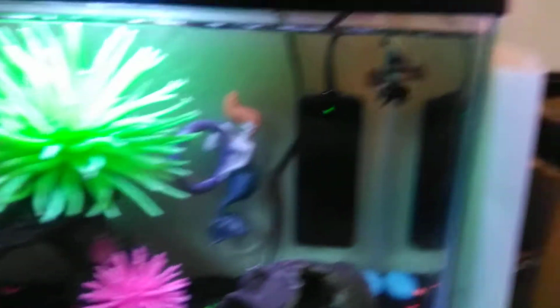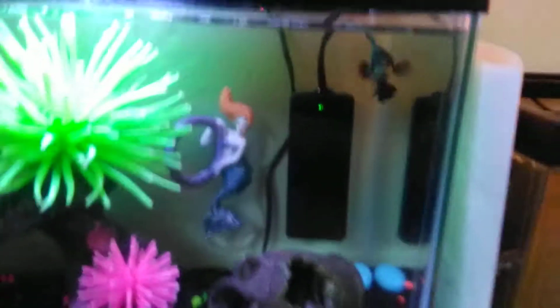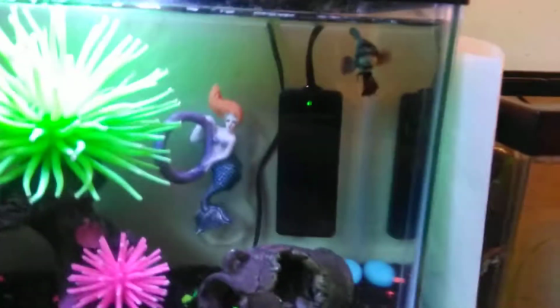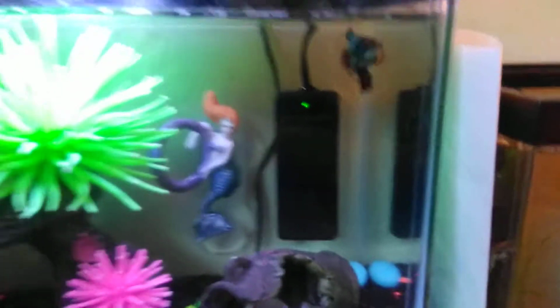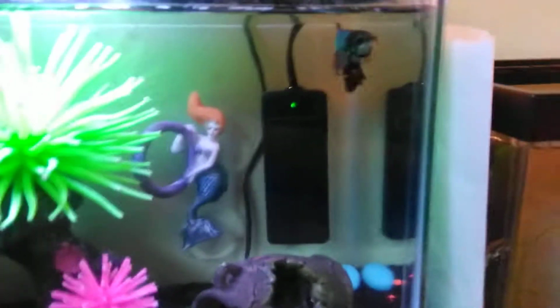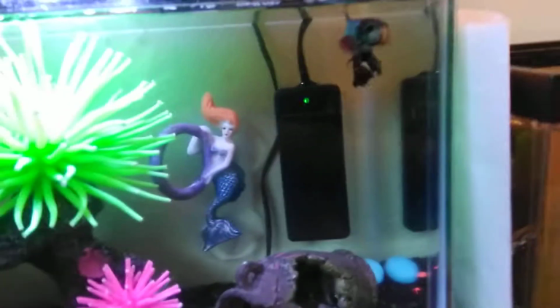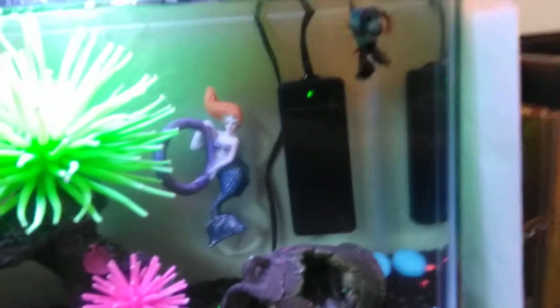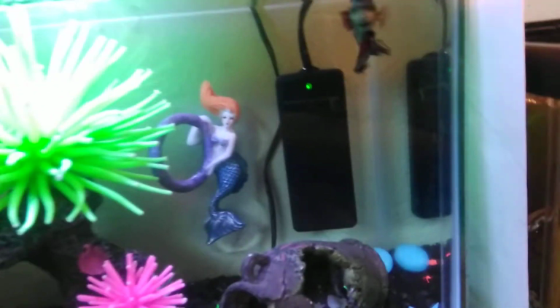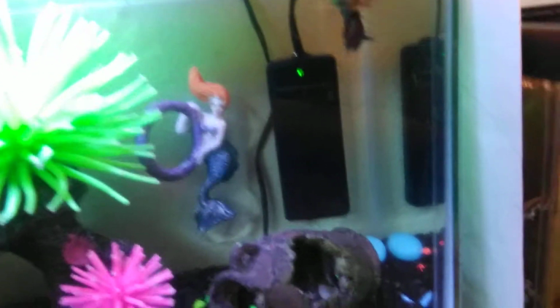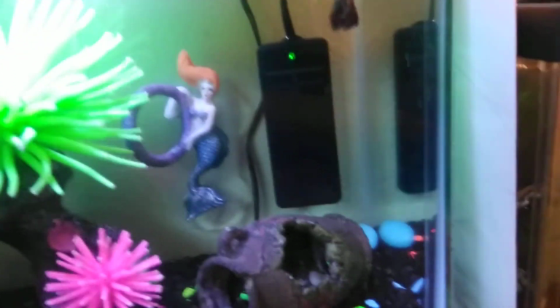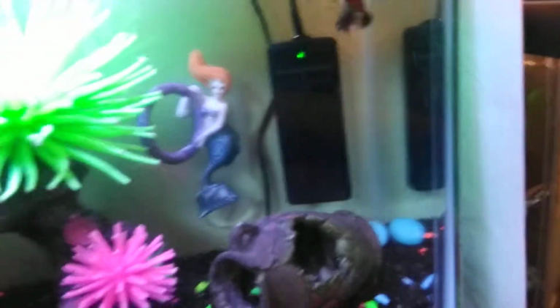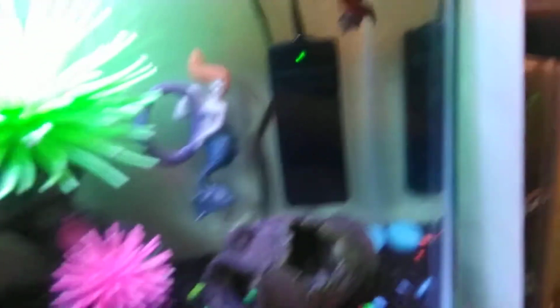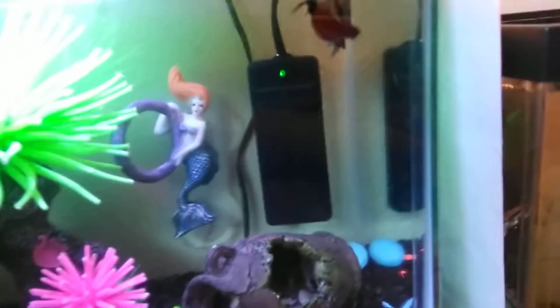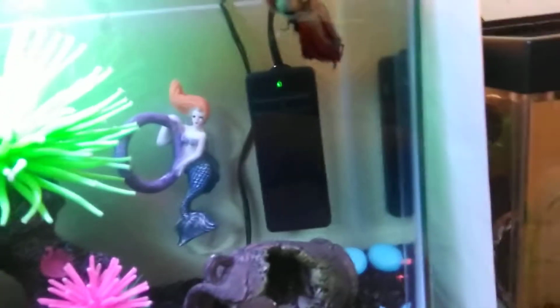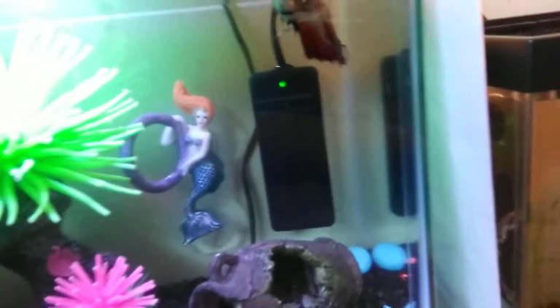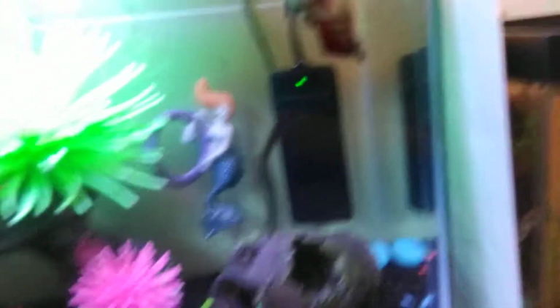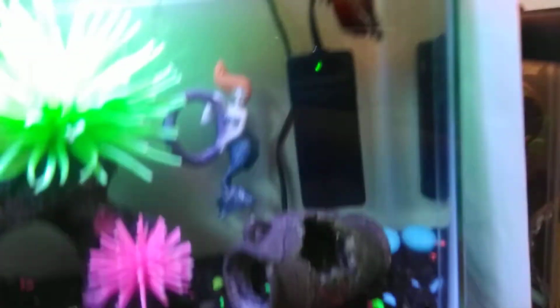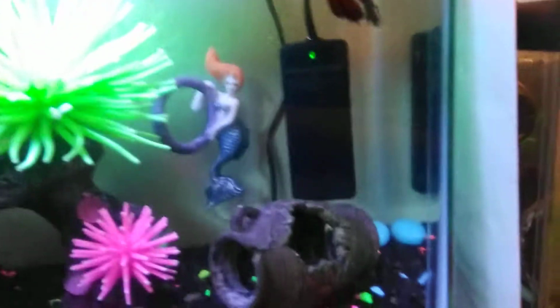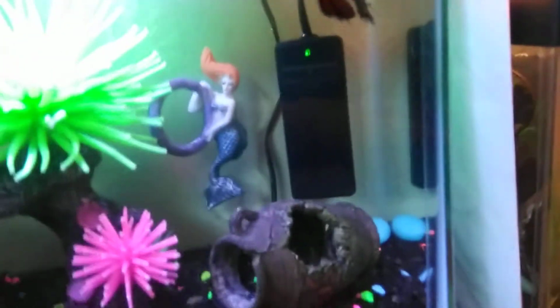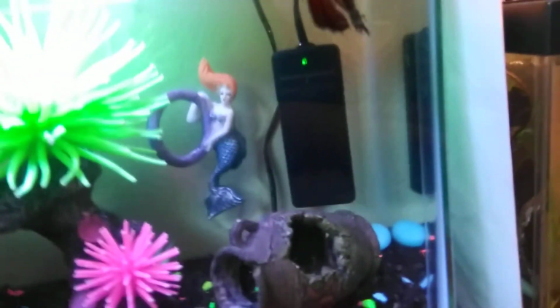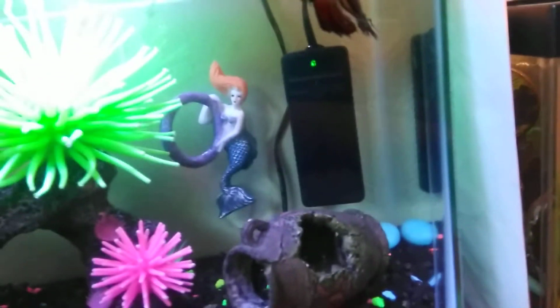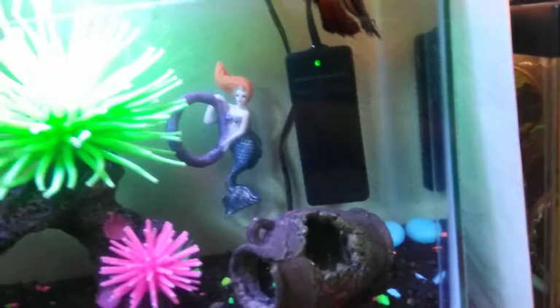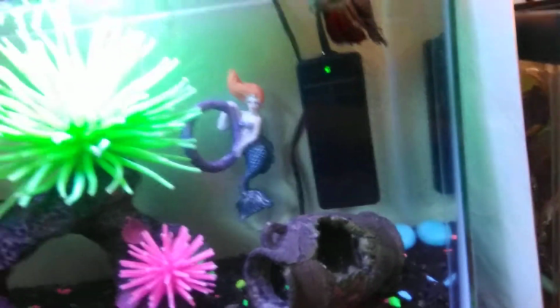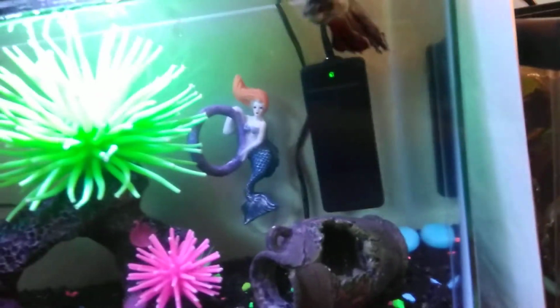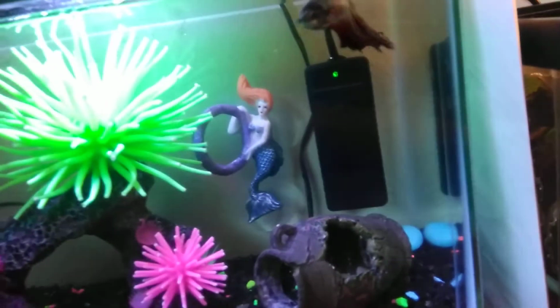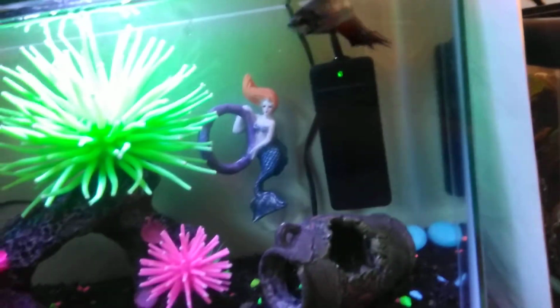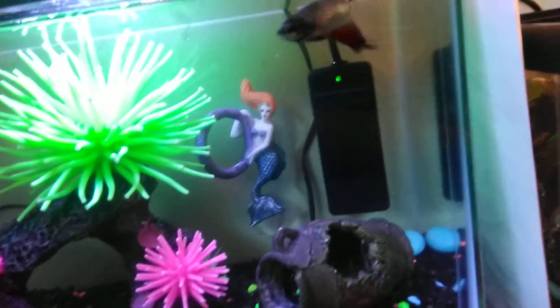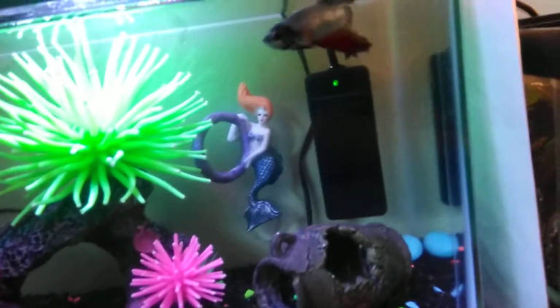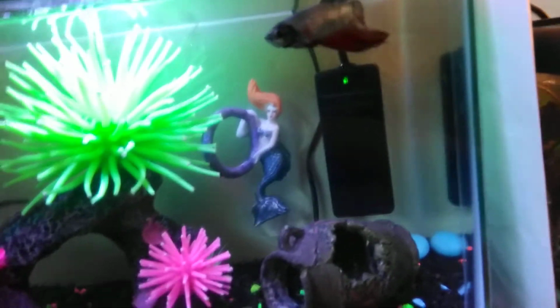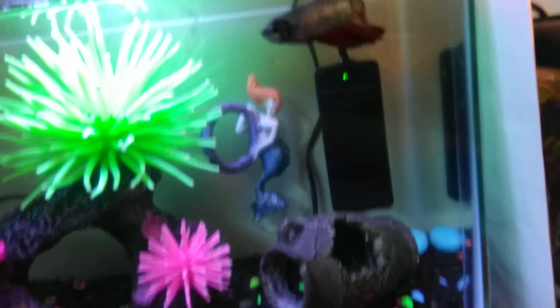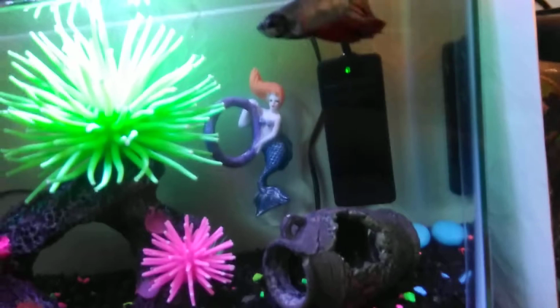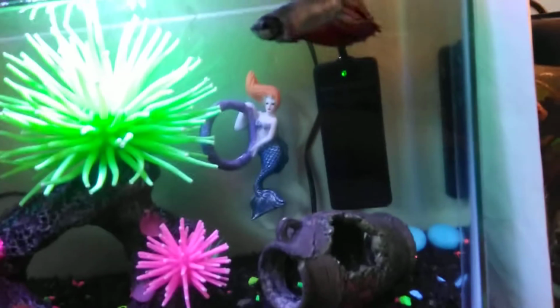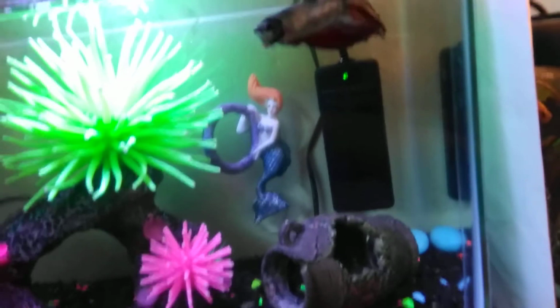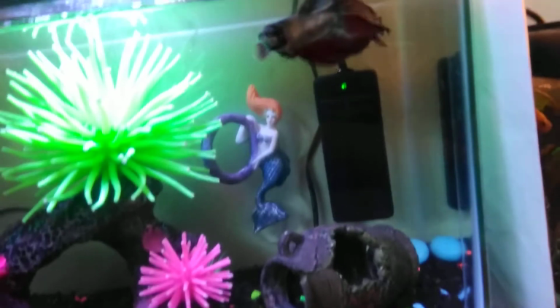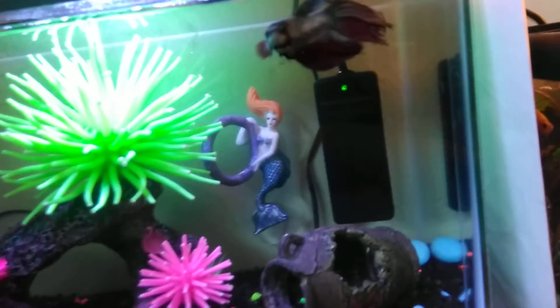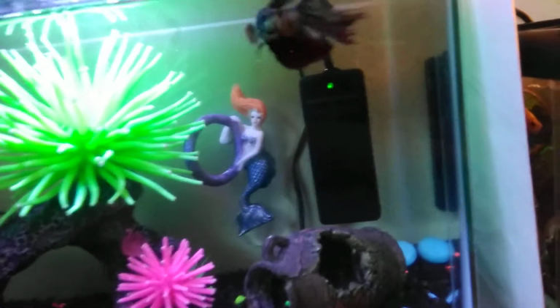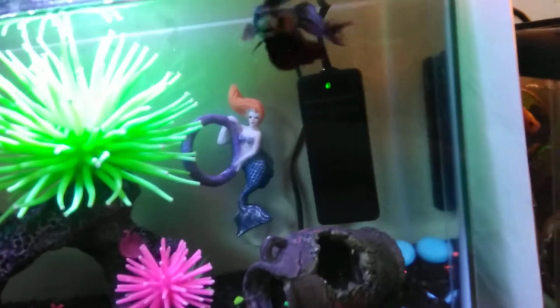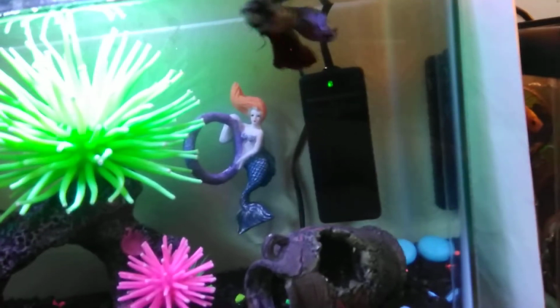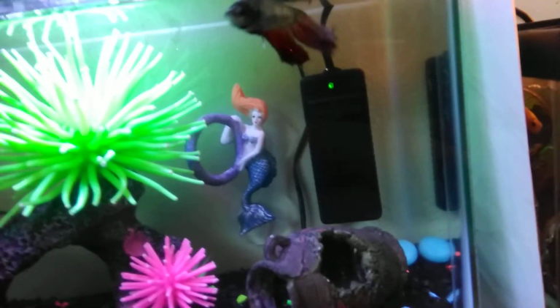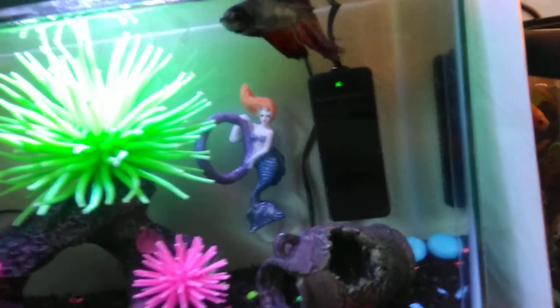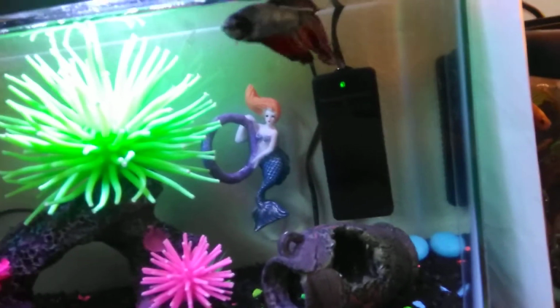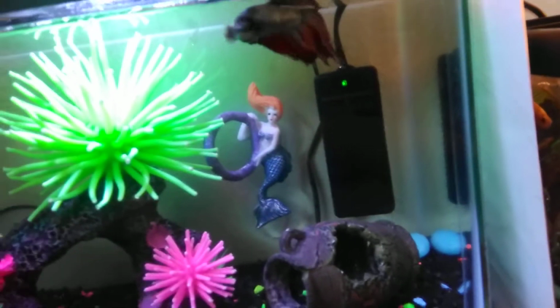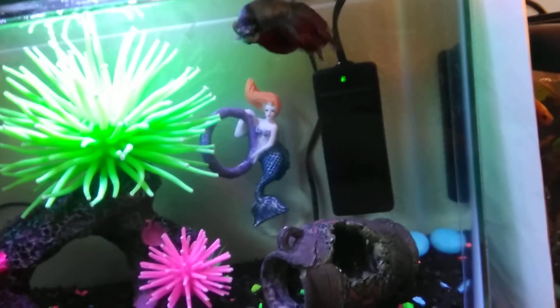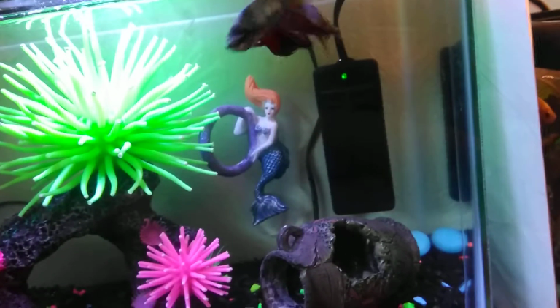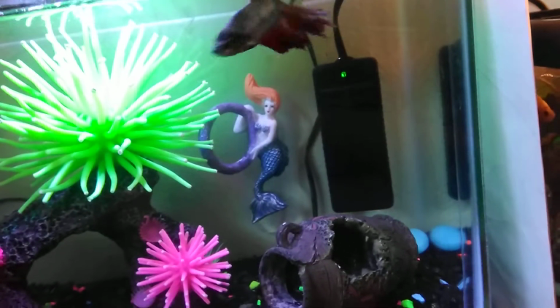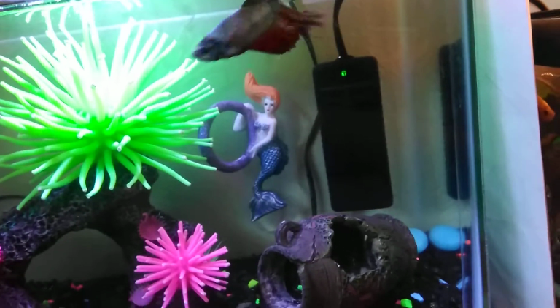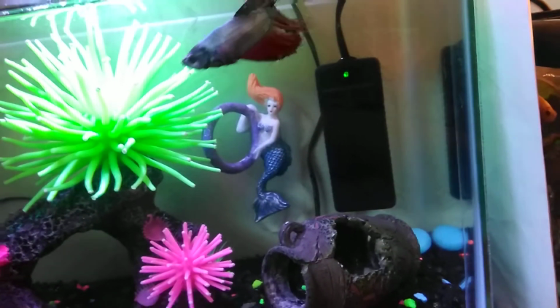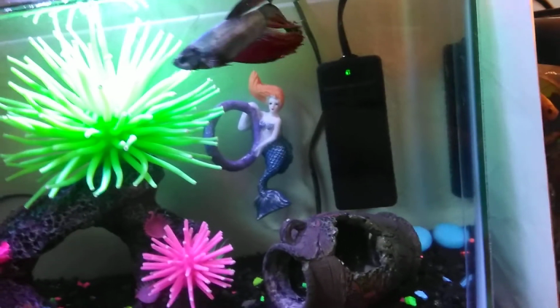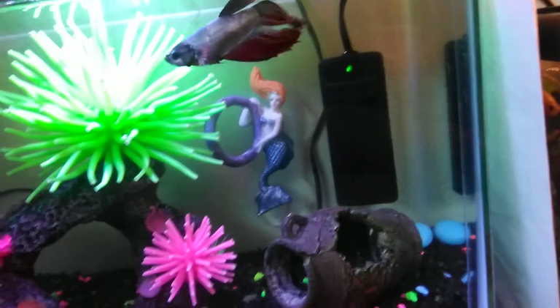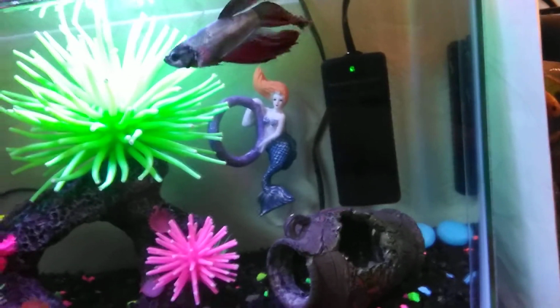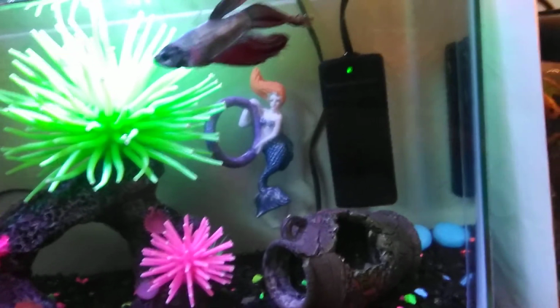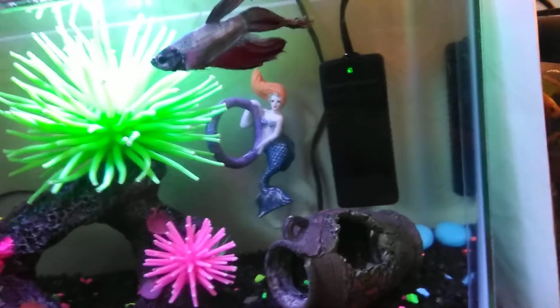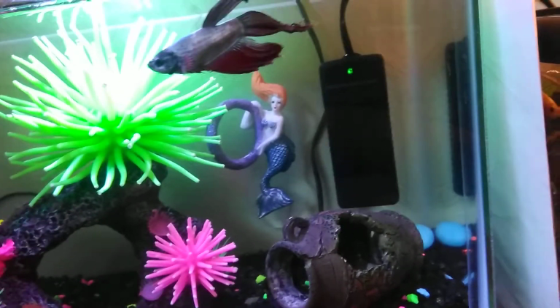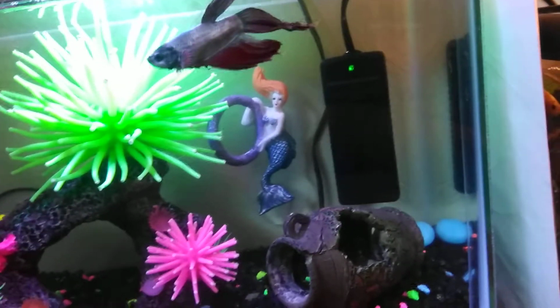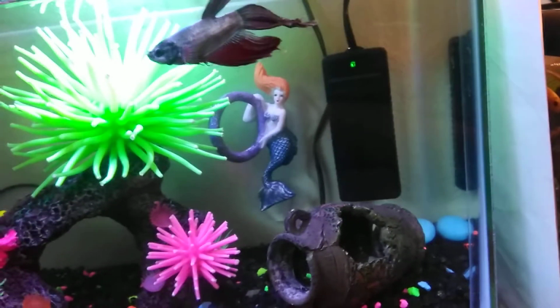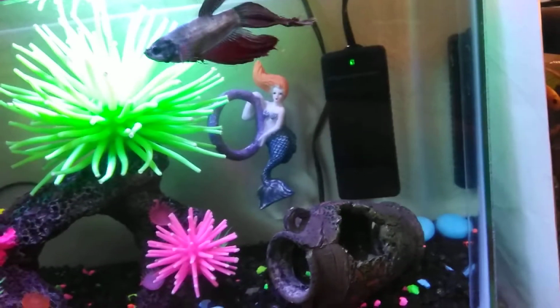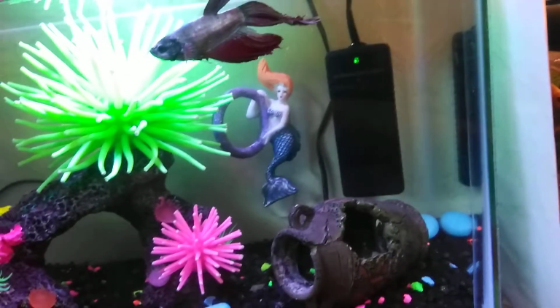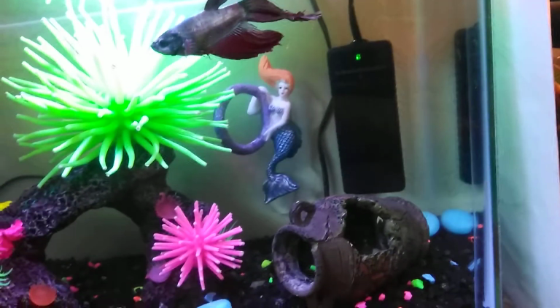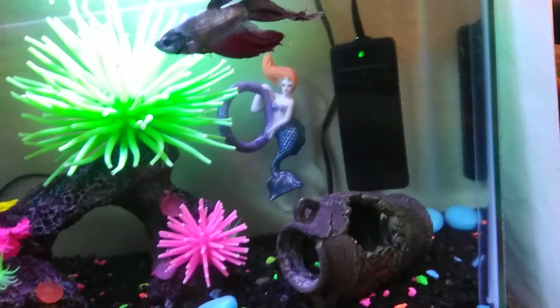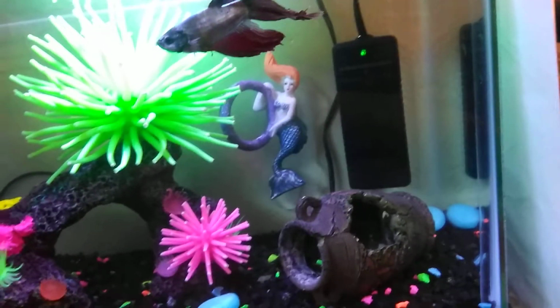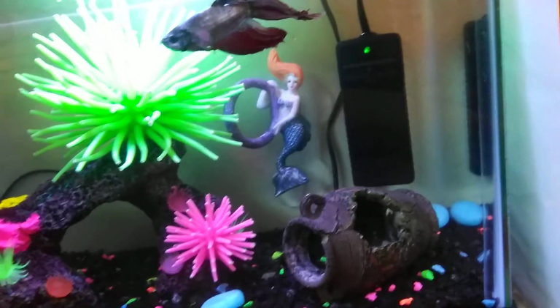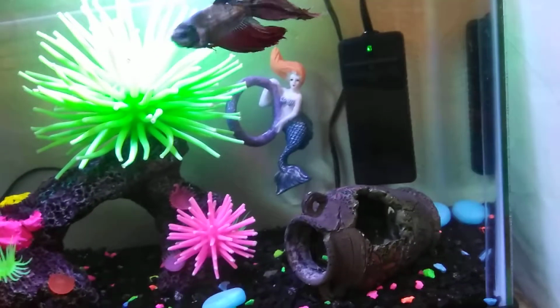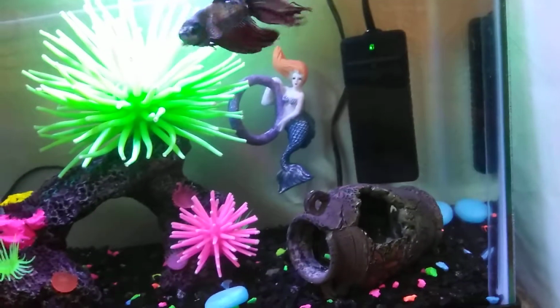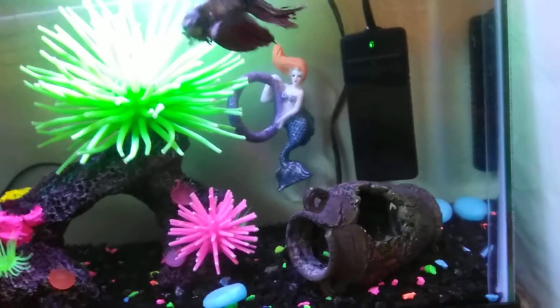Salt does have fin rot. It's when their fins start getting like torn up over time.